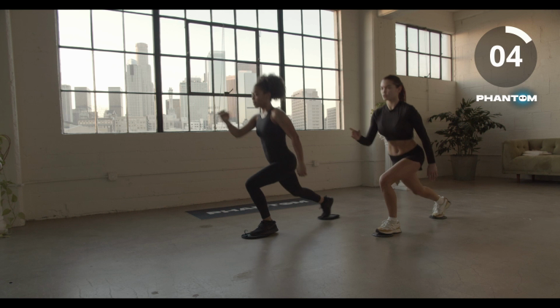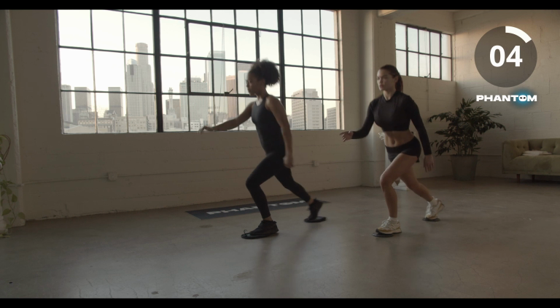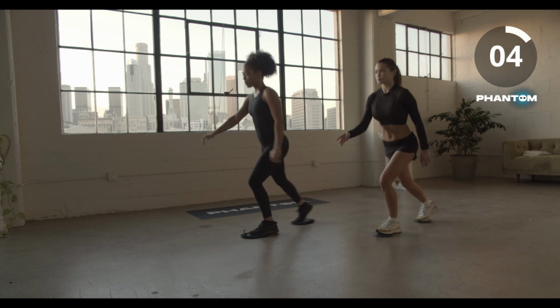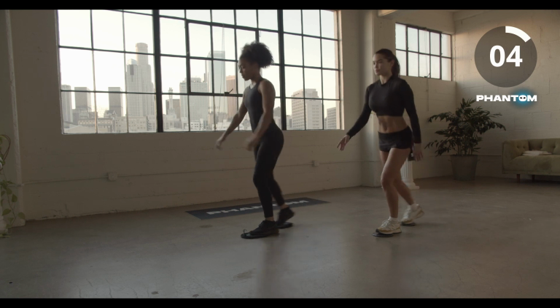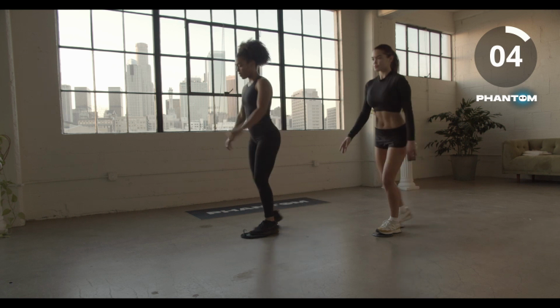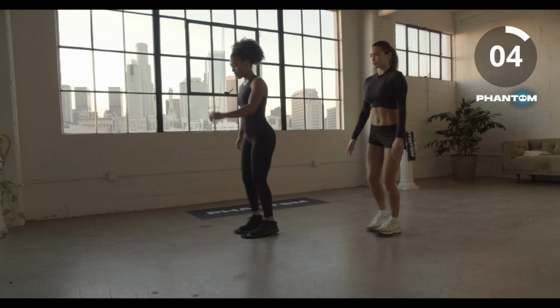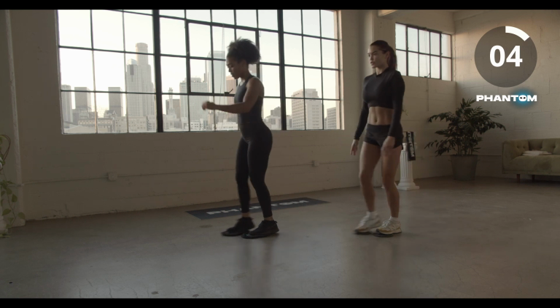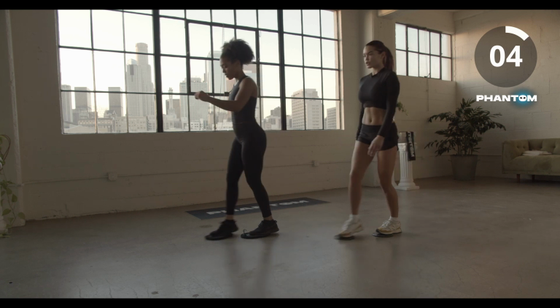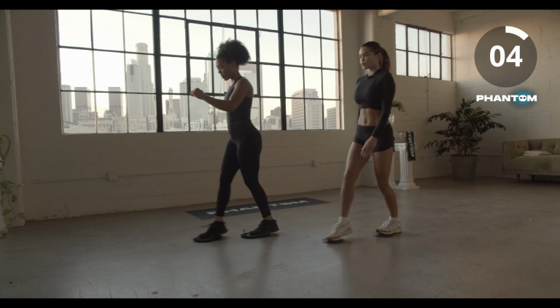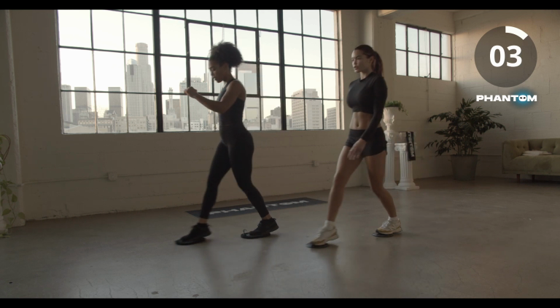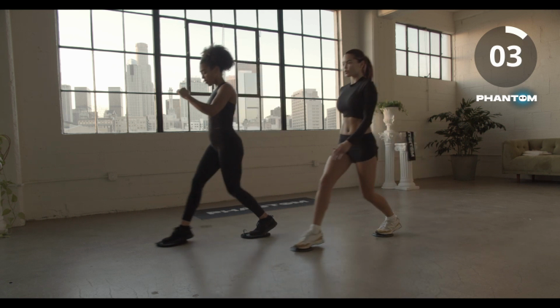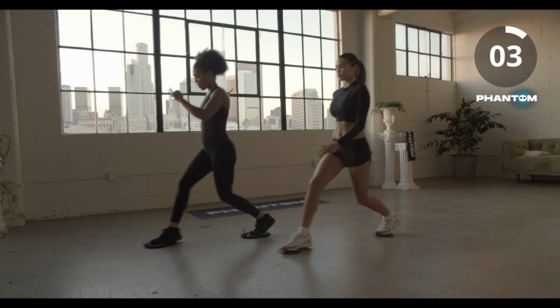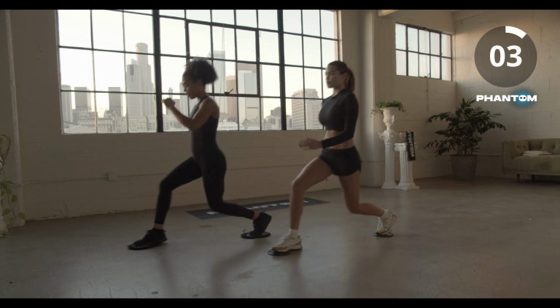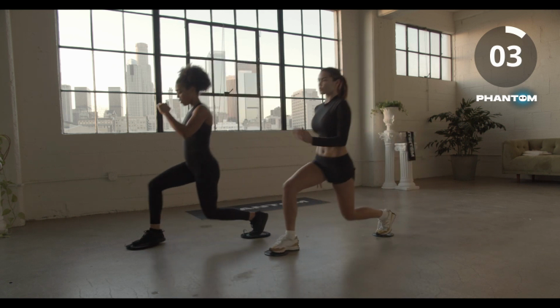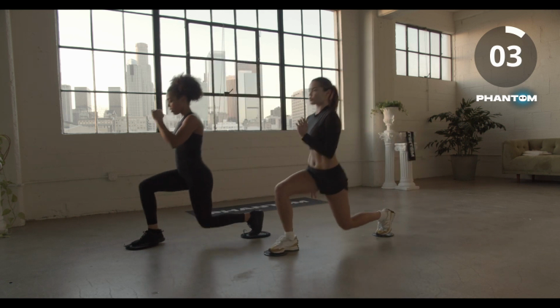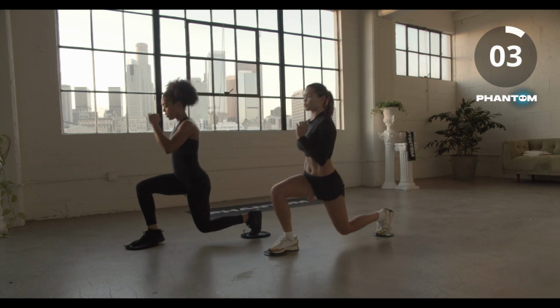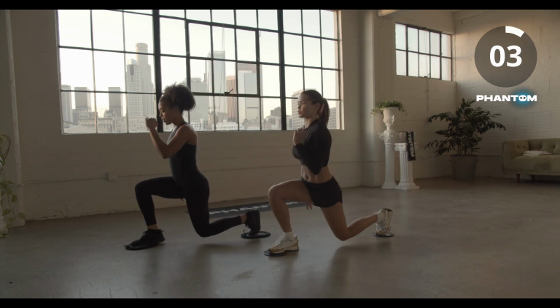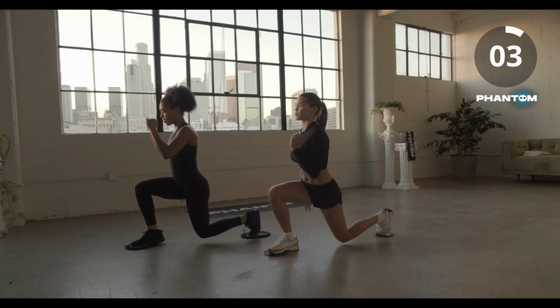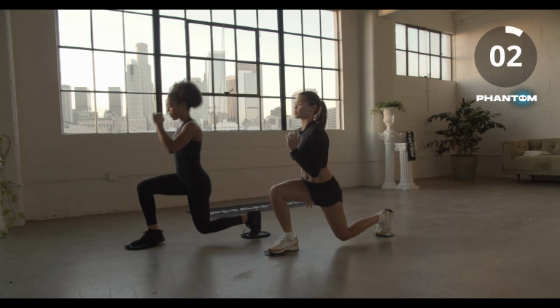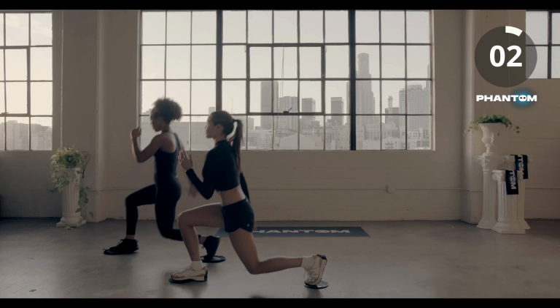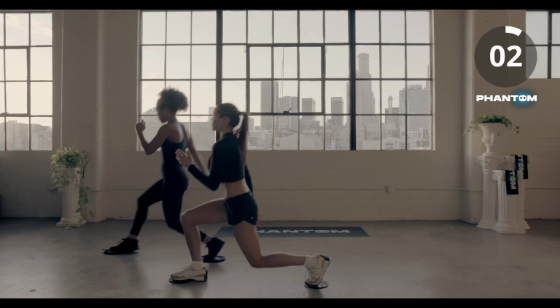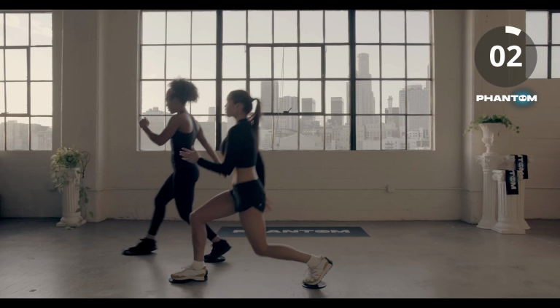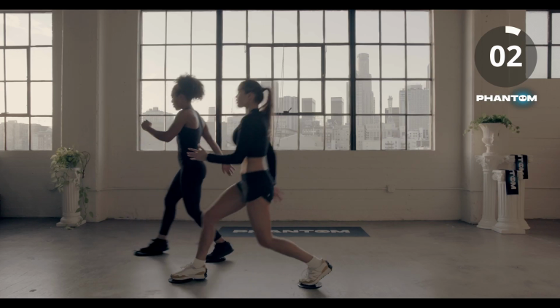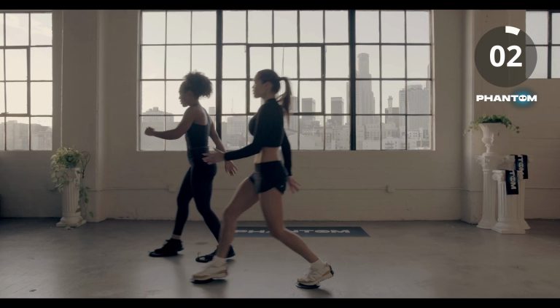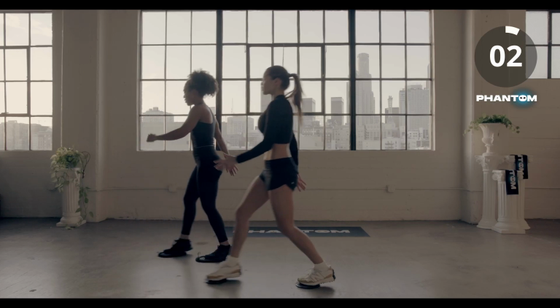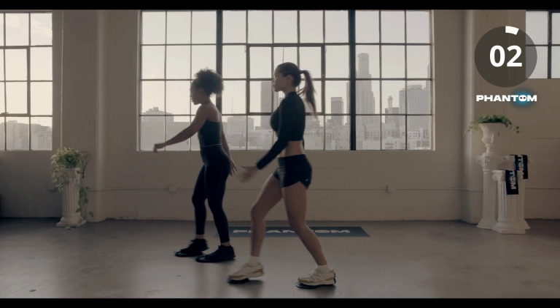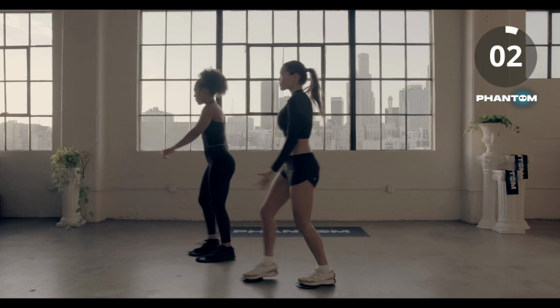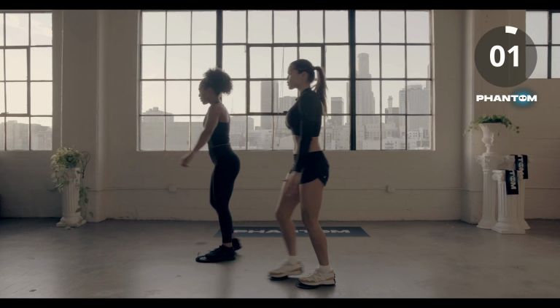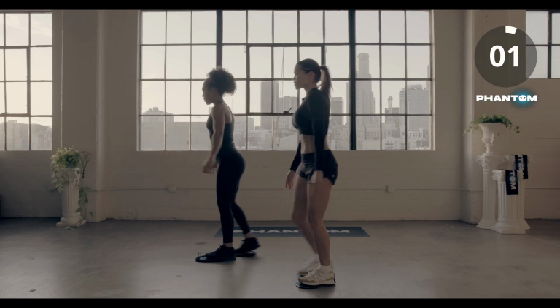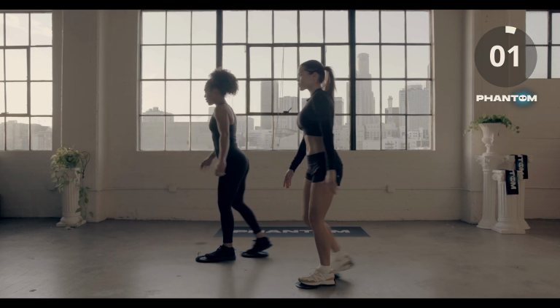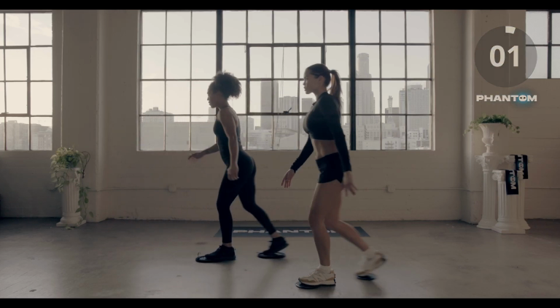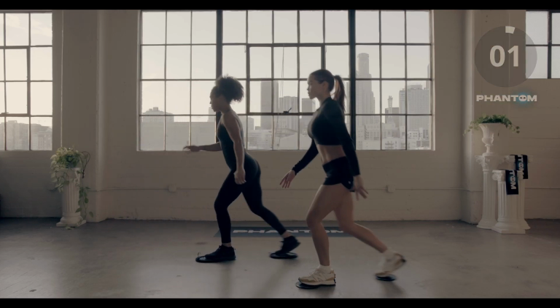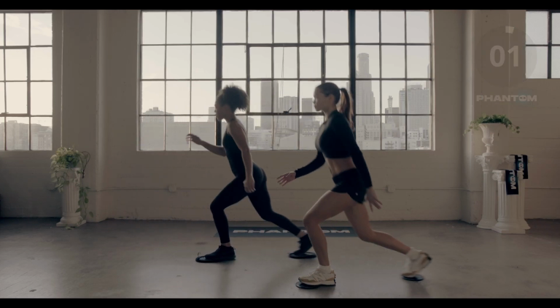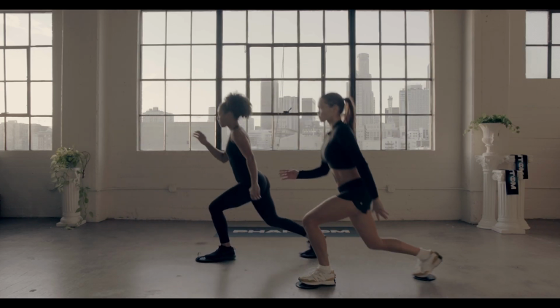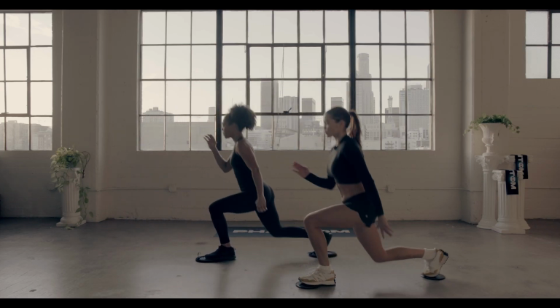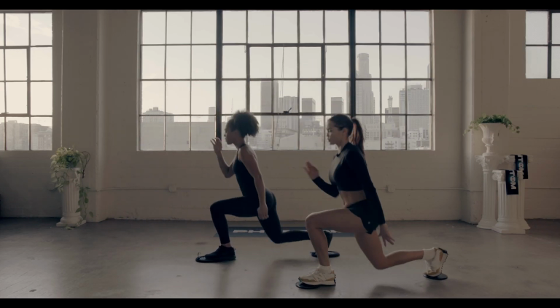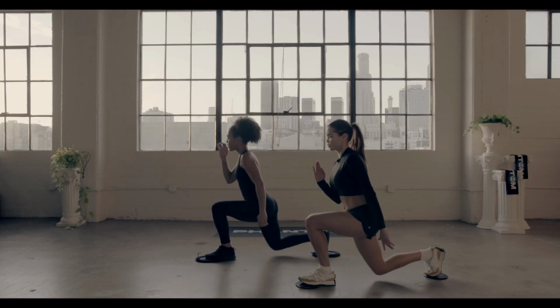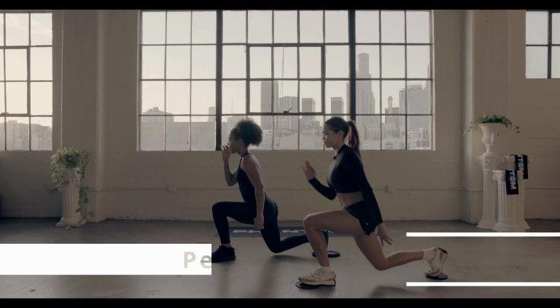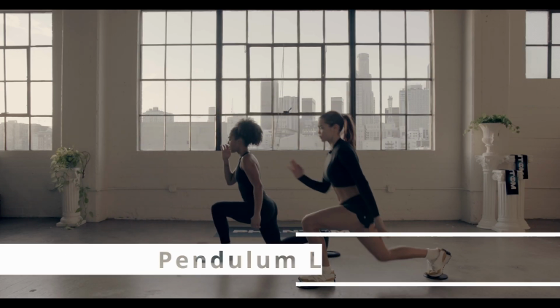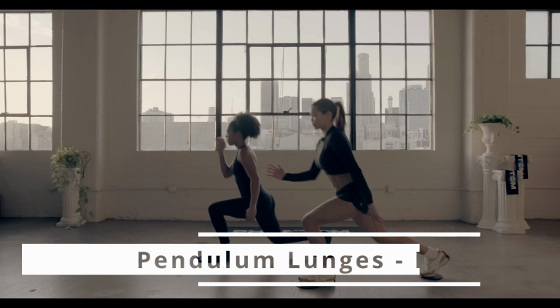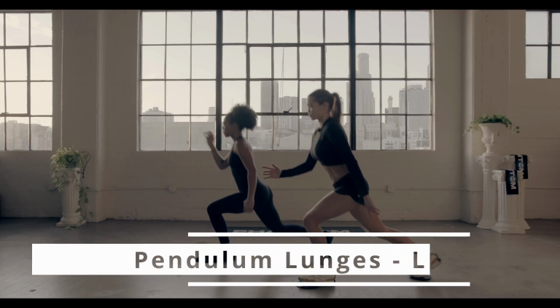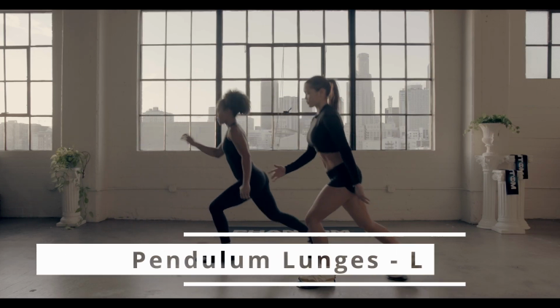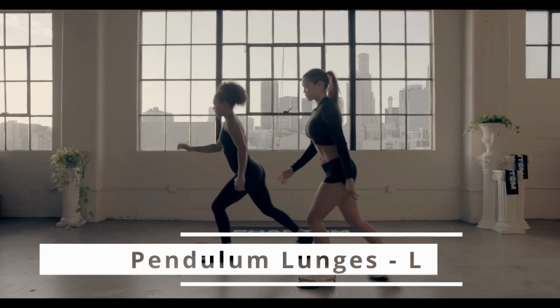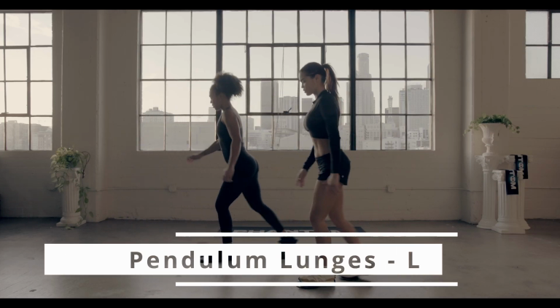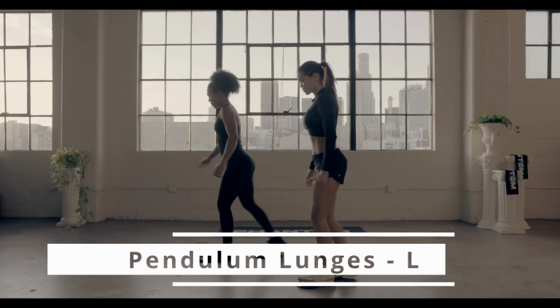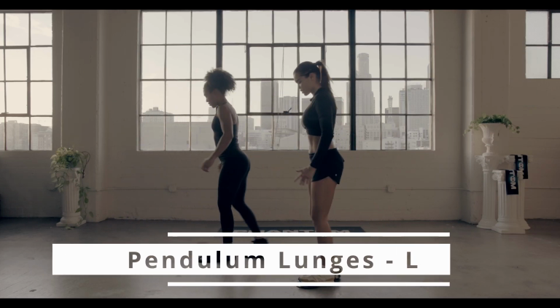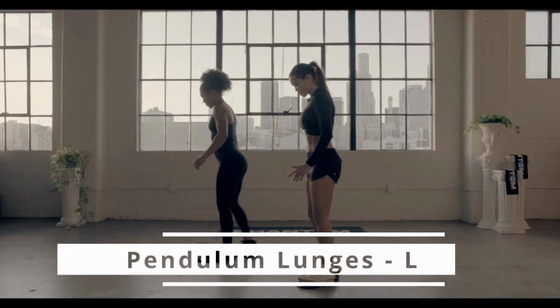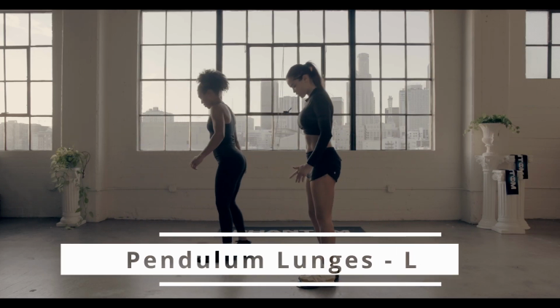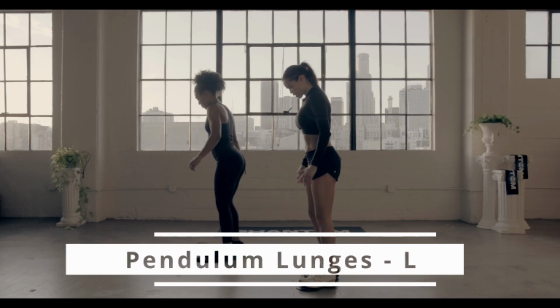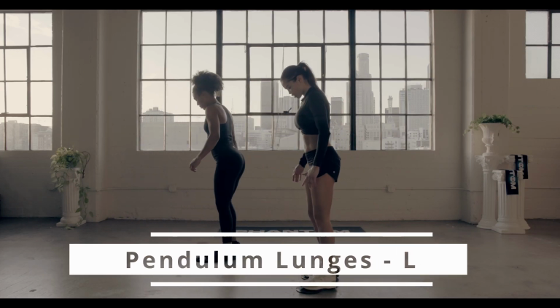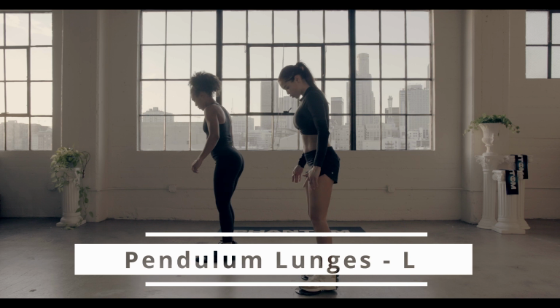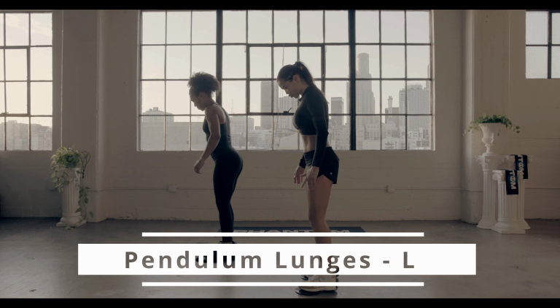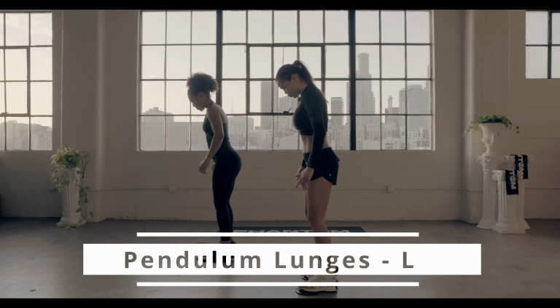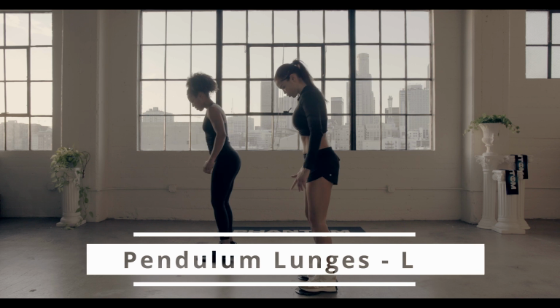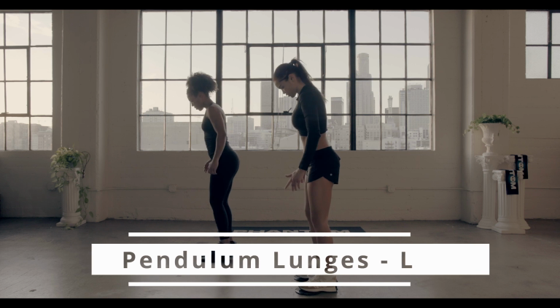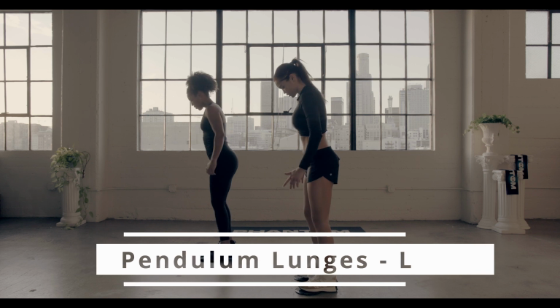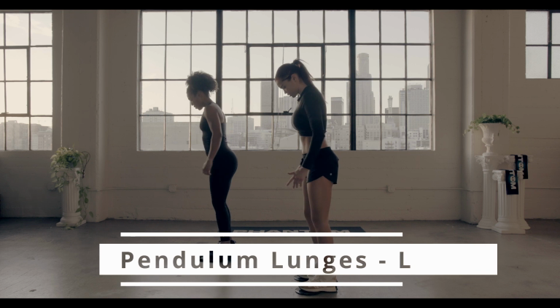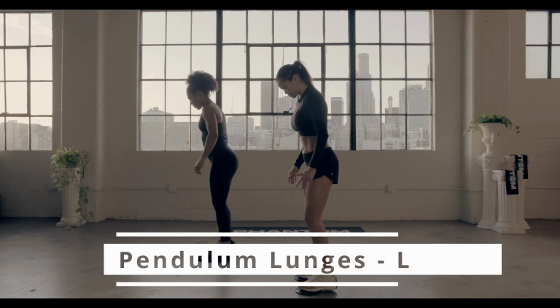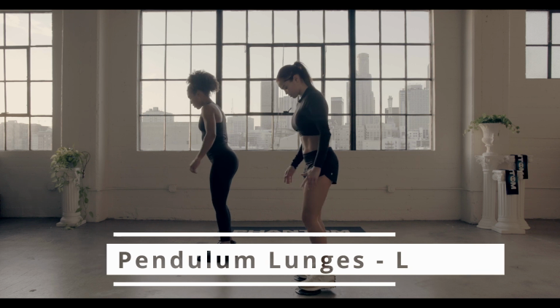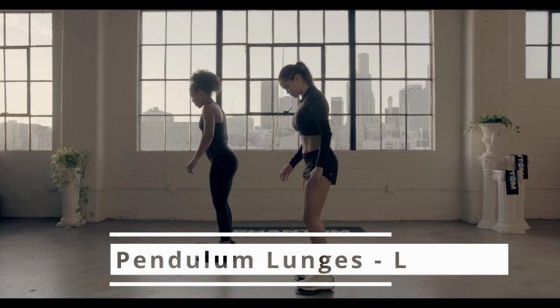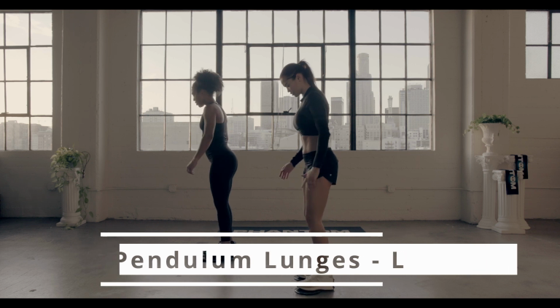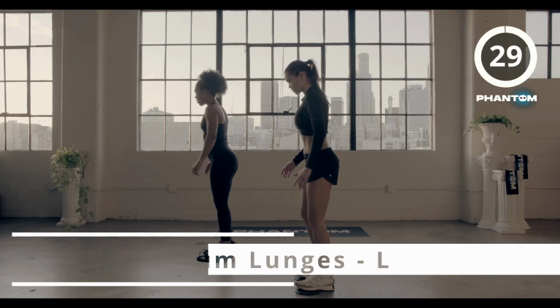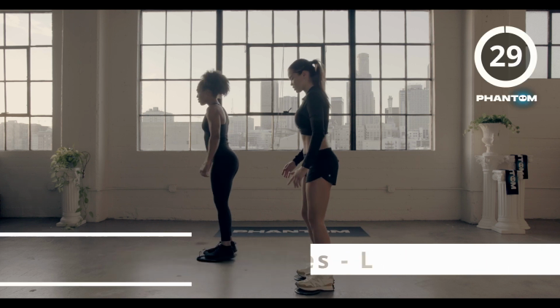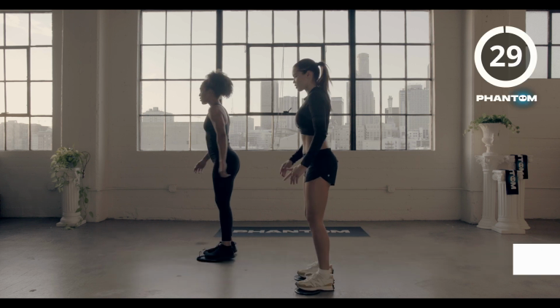Three, two, and time. Switch it over and hit it.